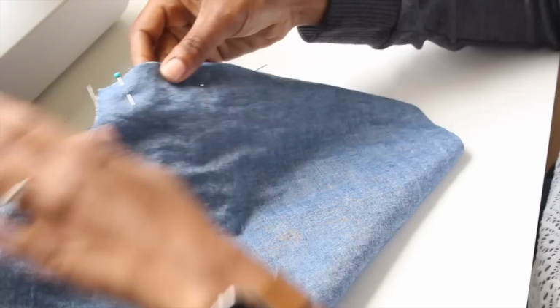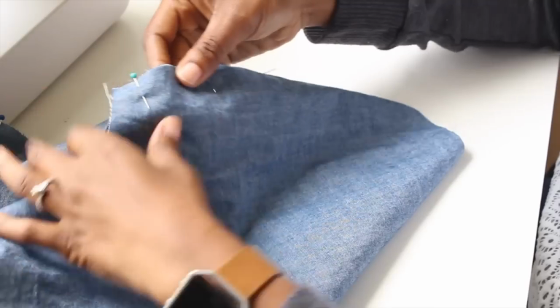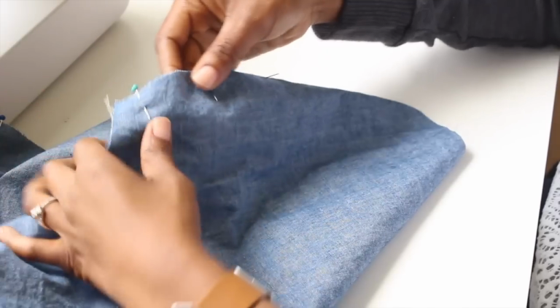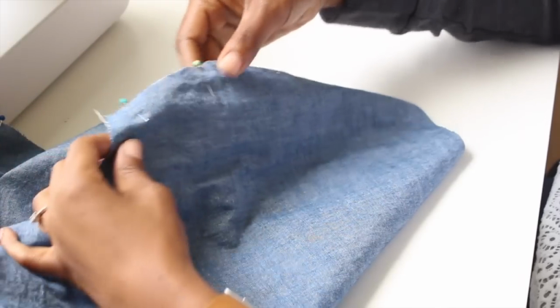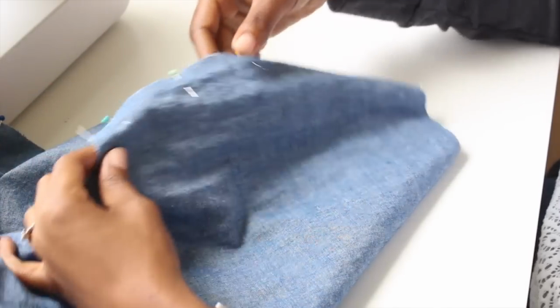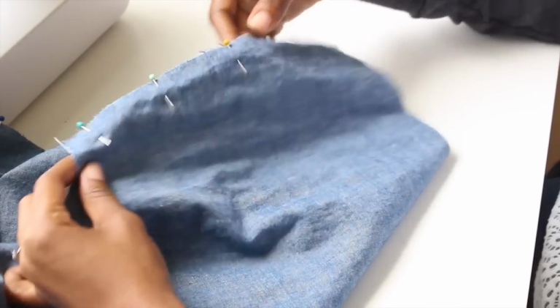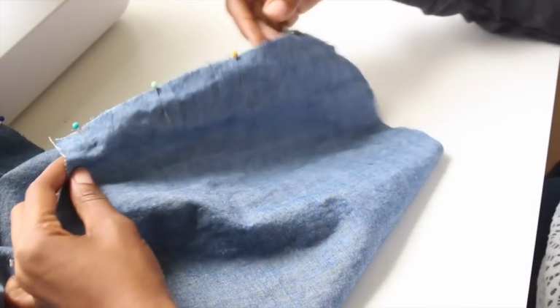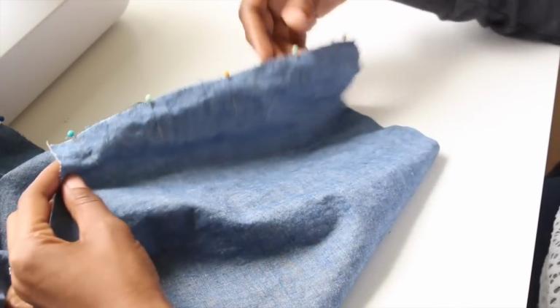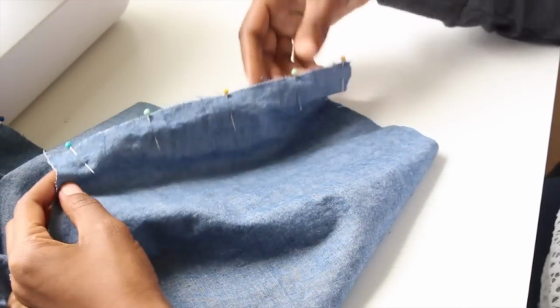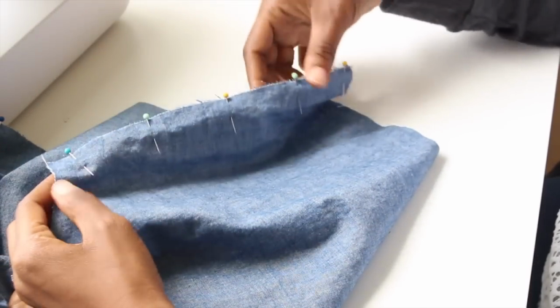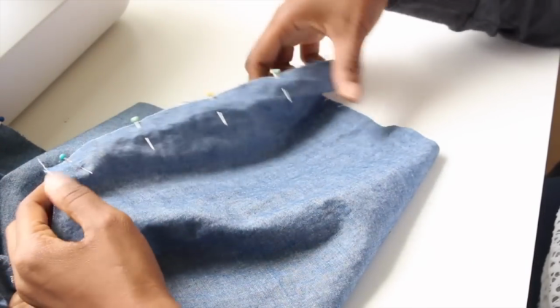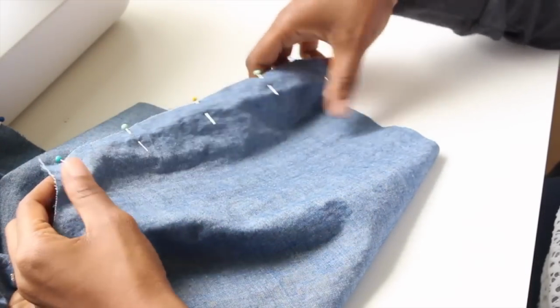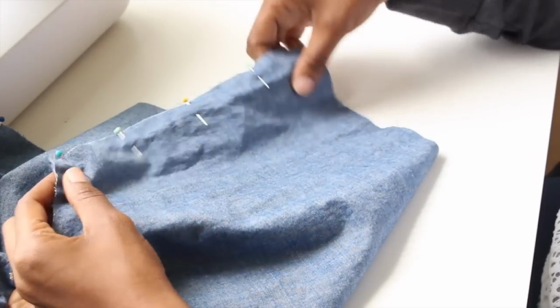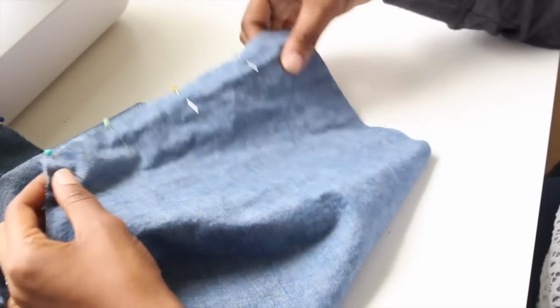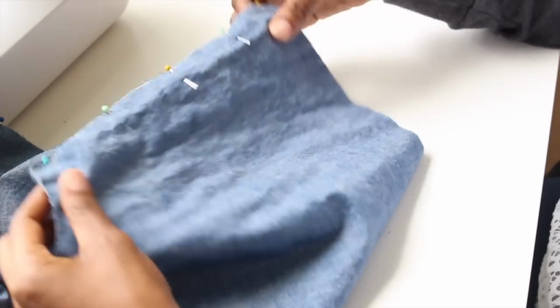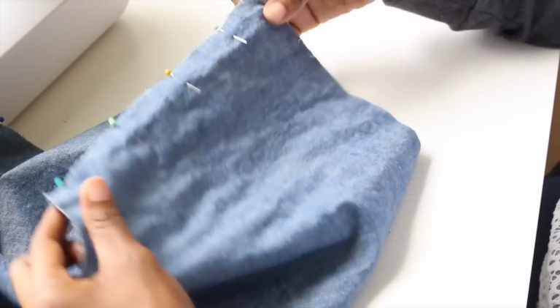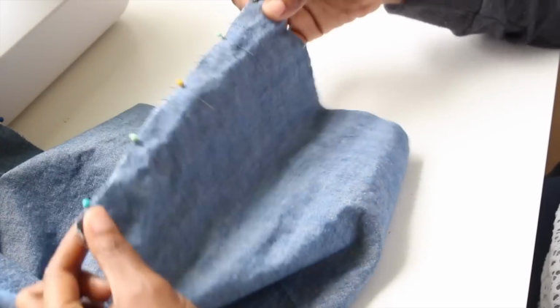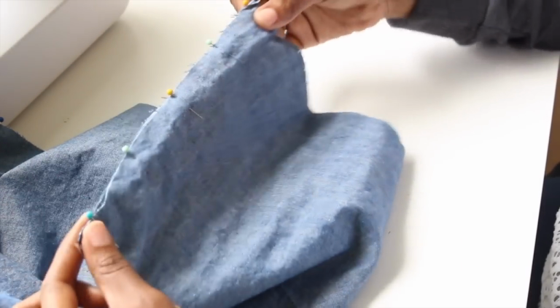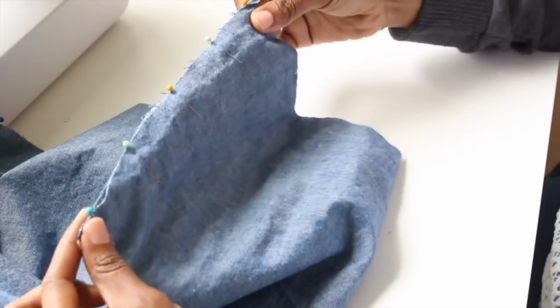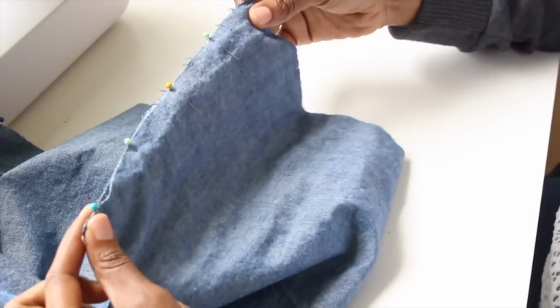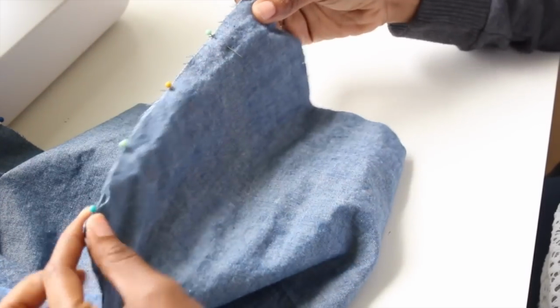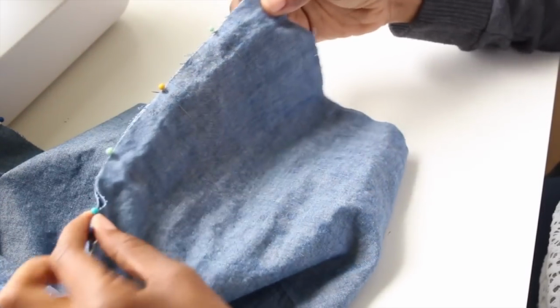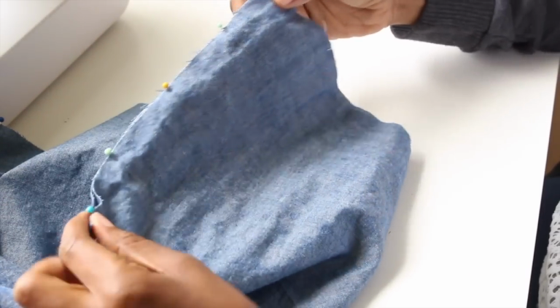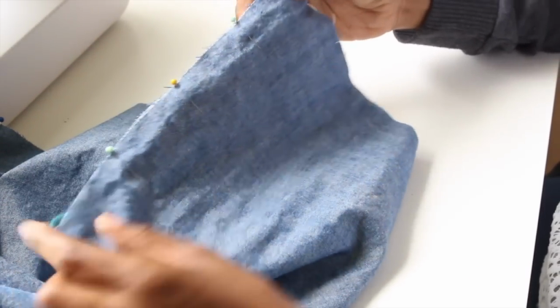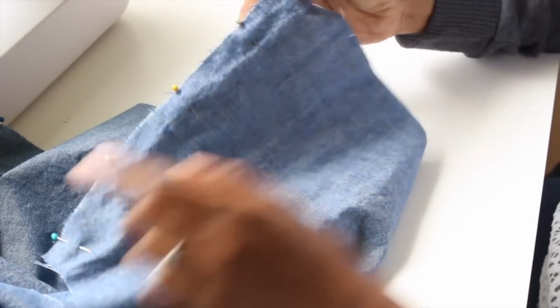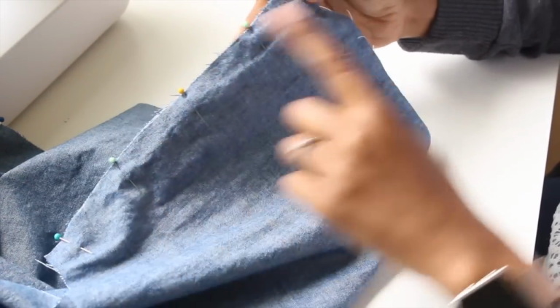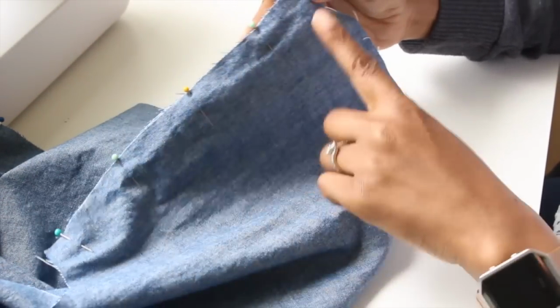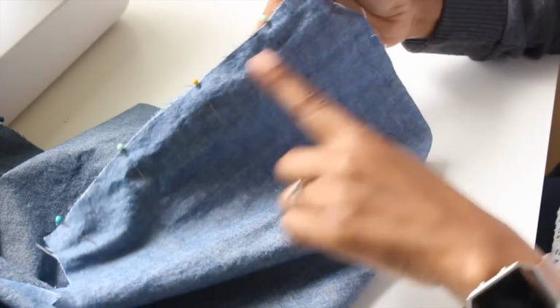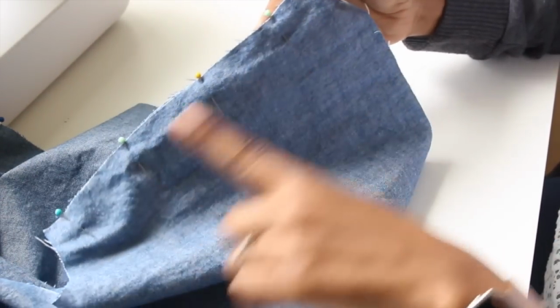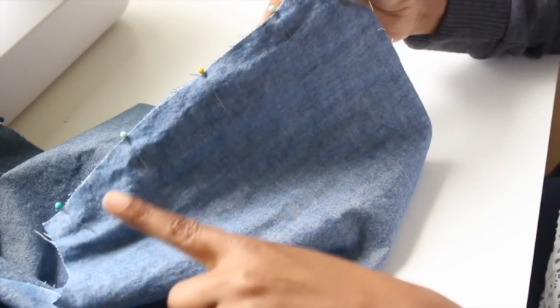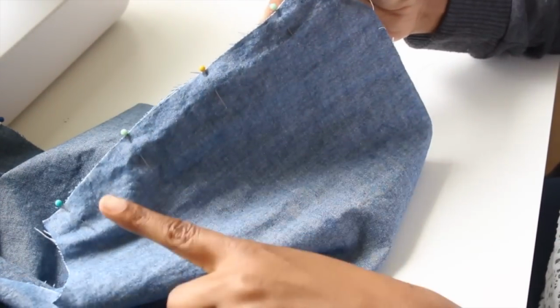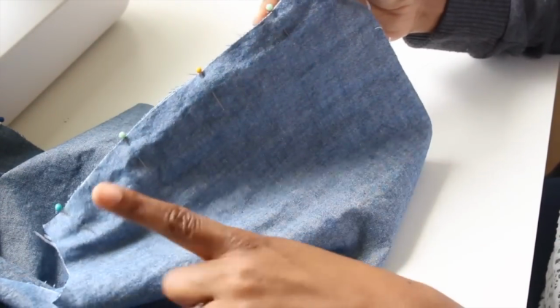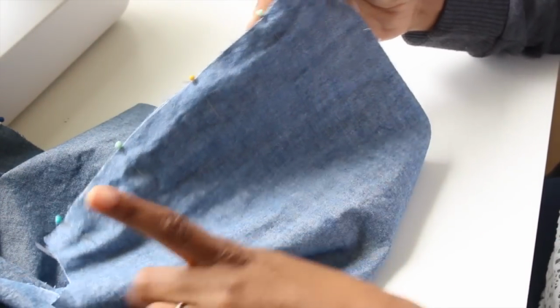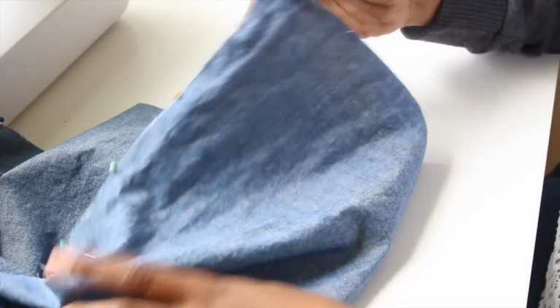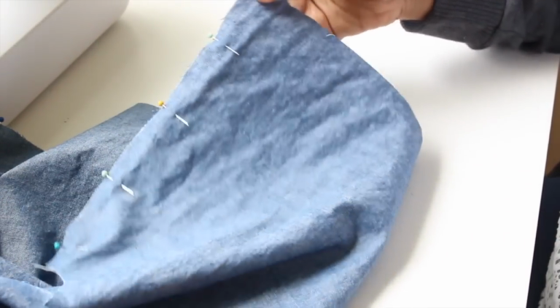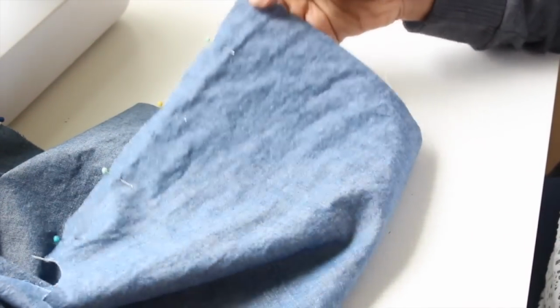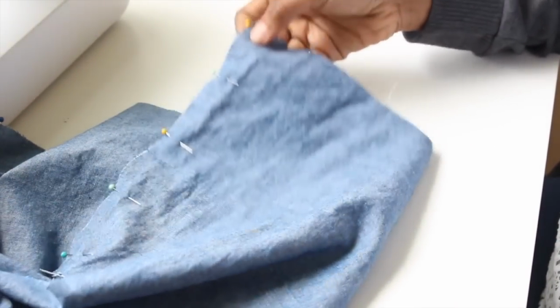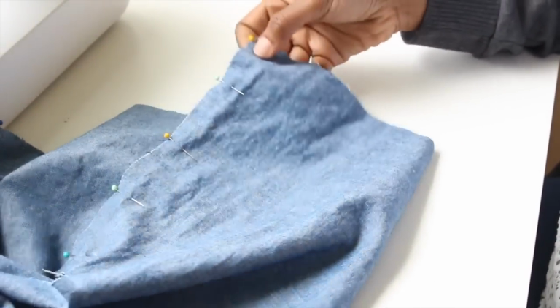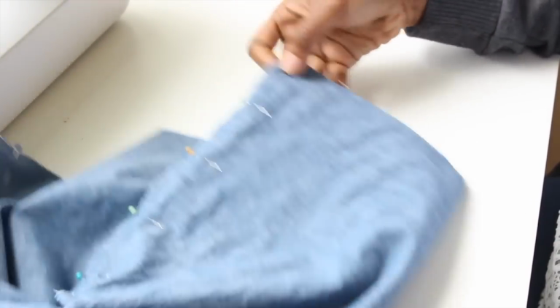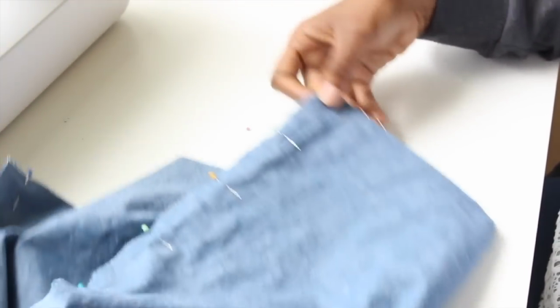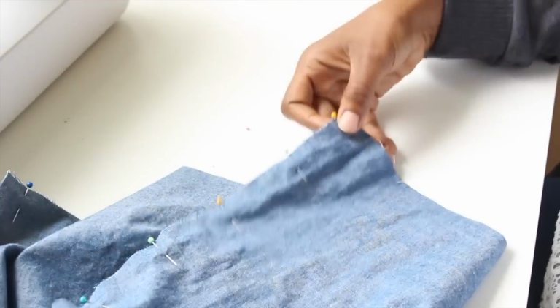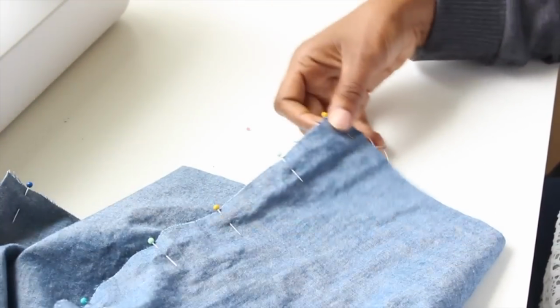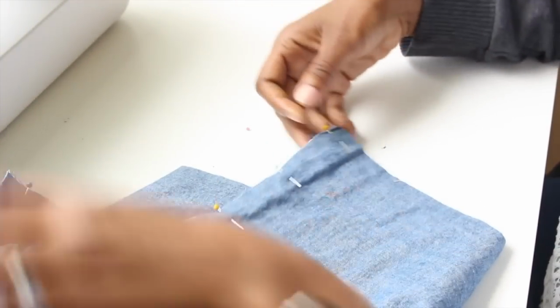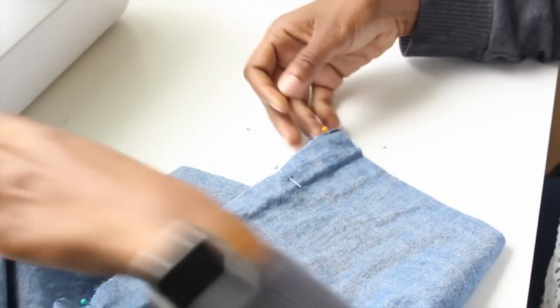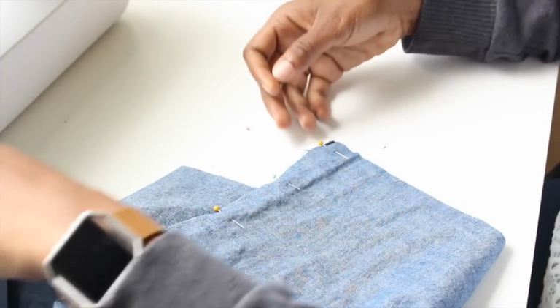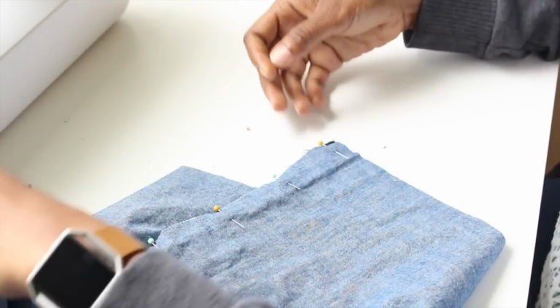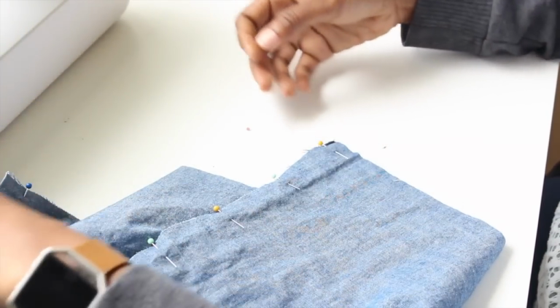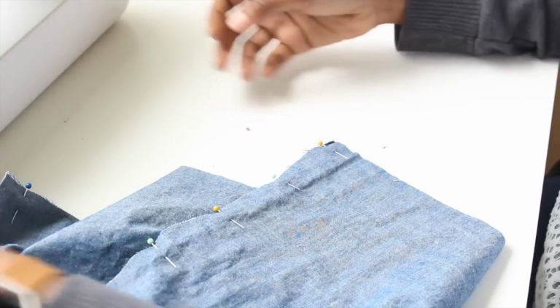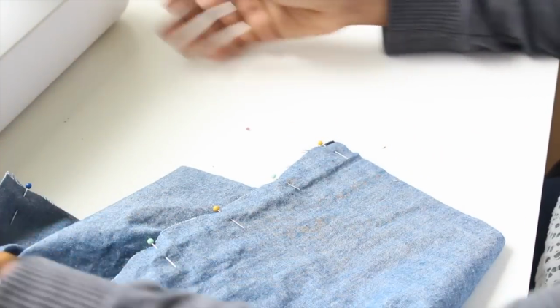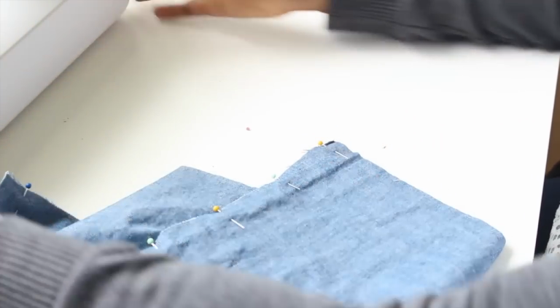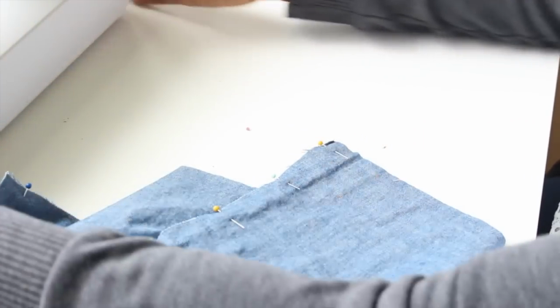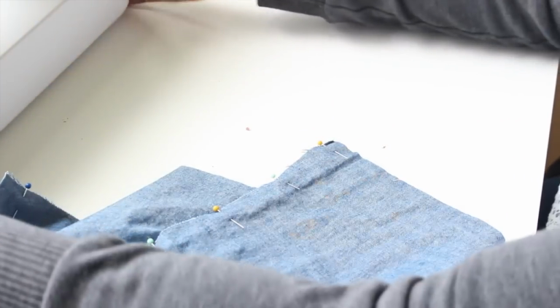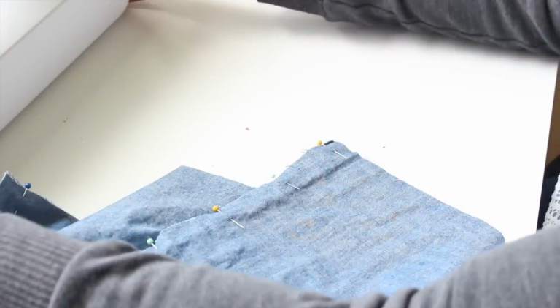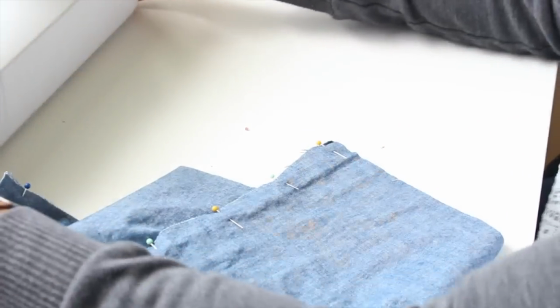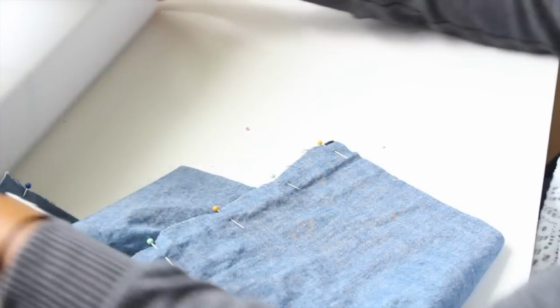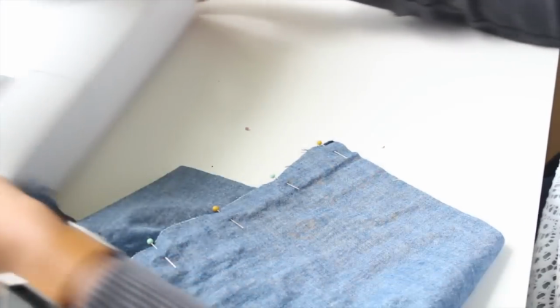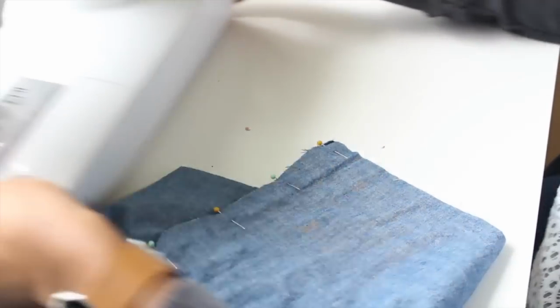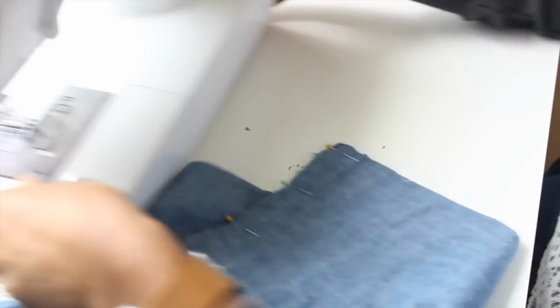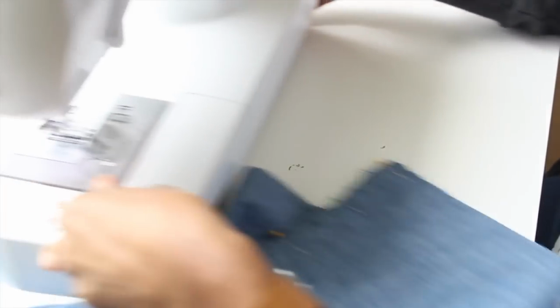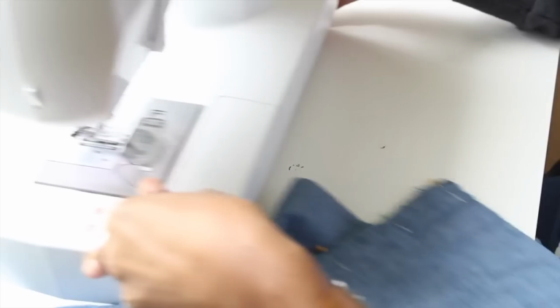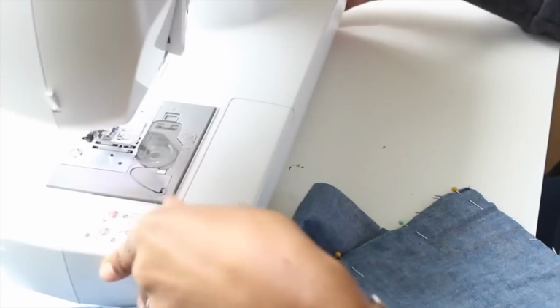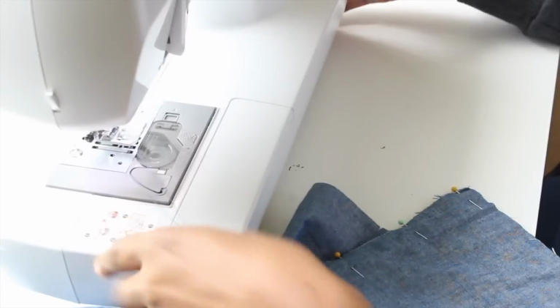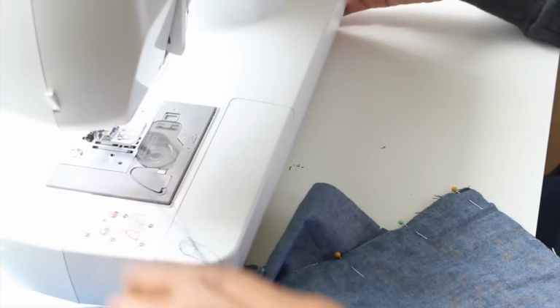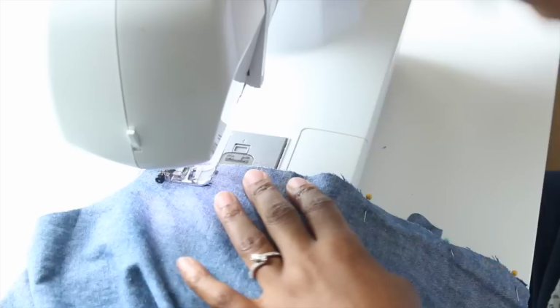The next step — we are on step six — we can go ahead and sew down the side of our bodice. So go ahead and pin yours down and go ahead and stitch.